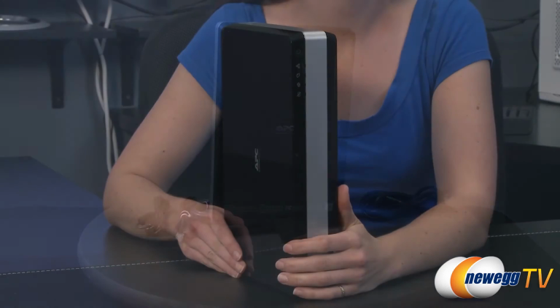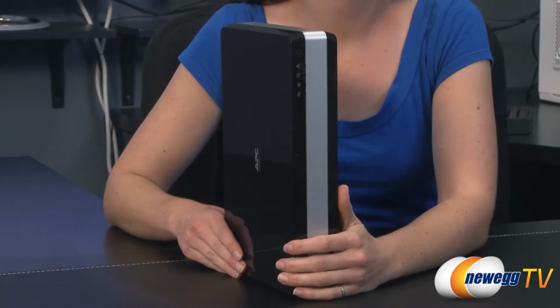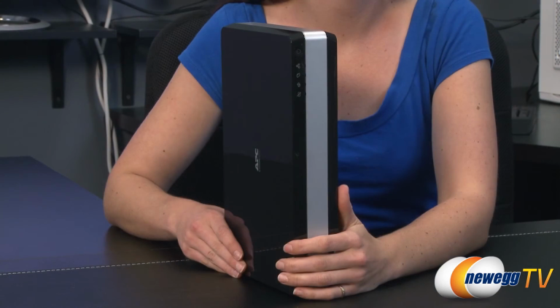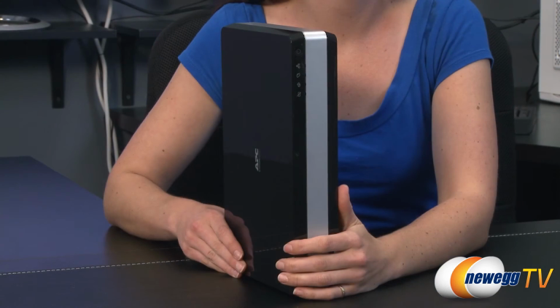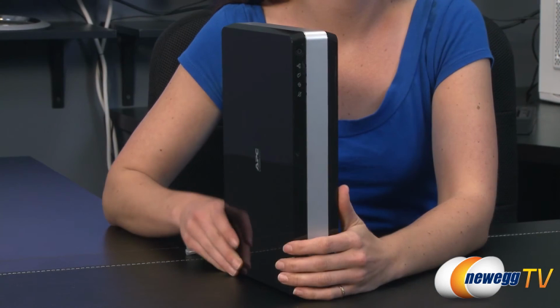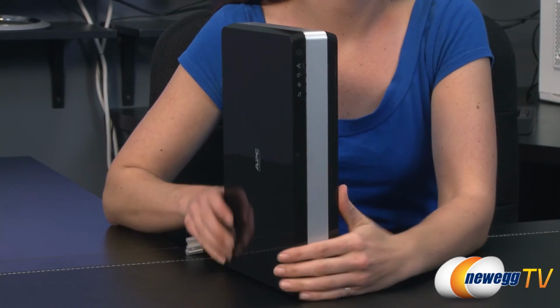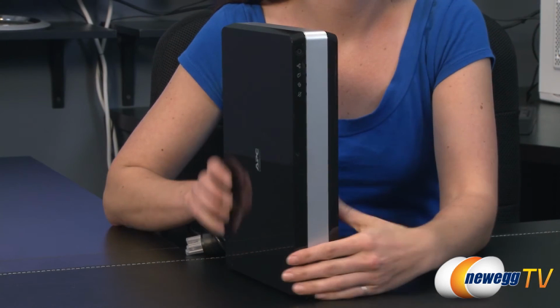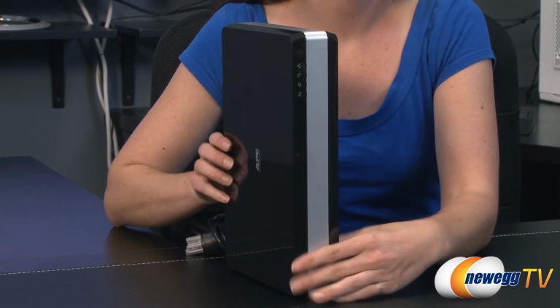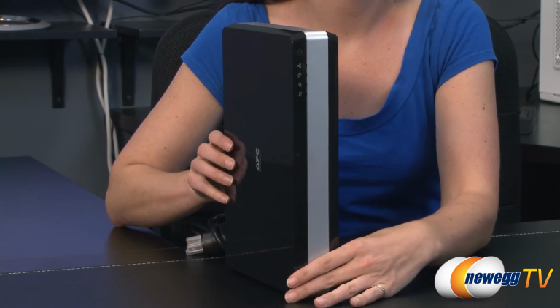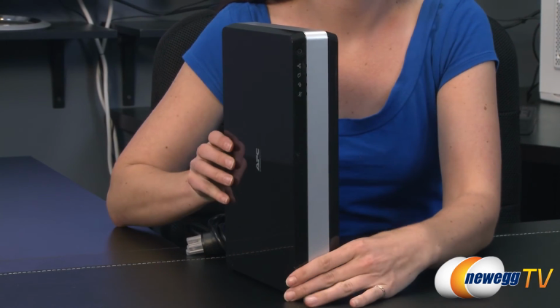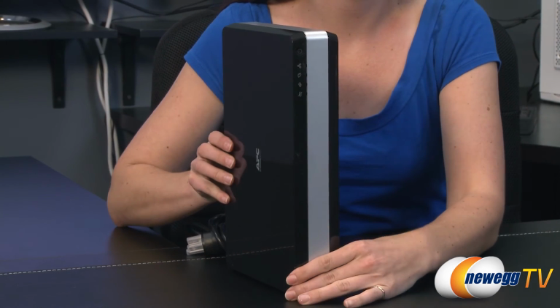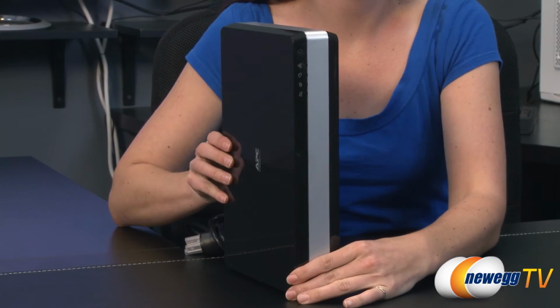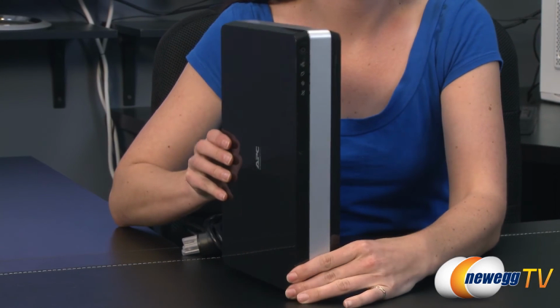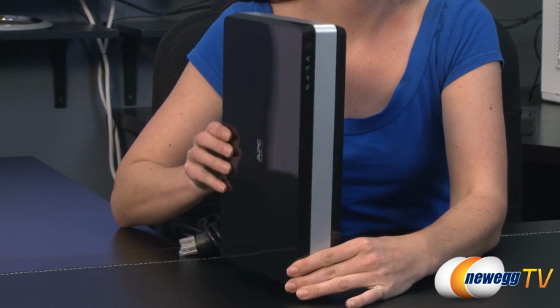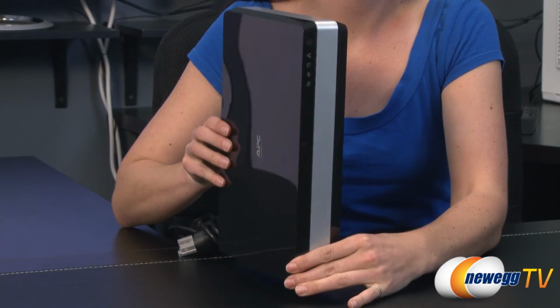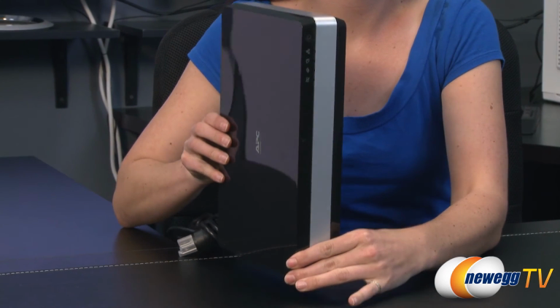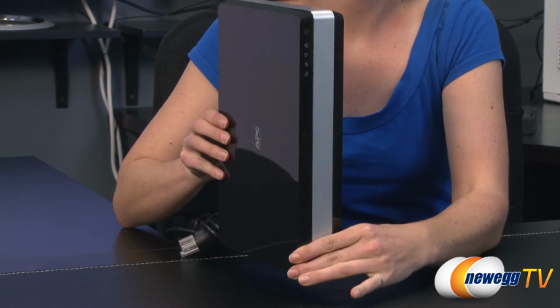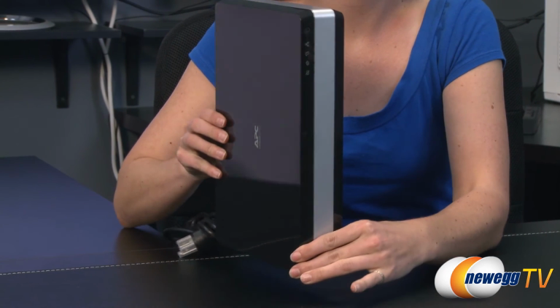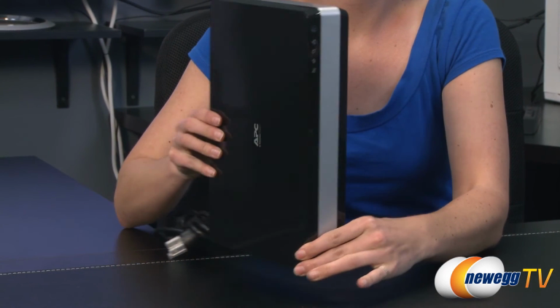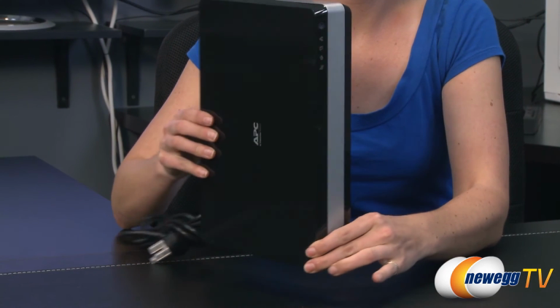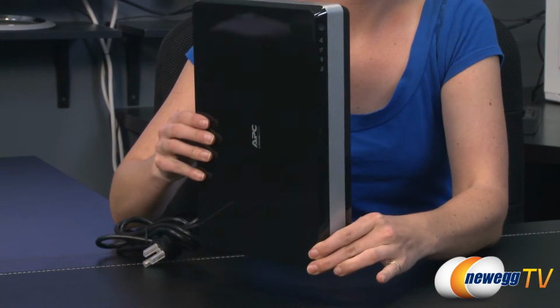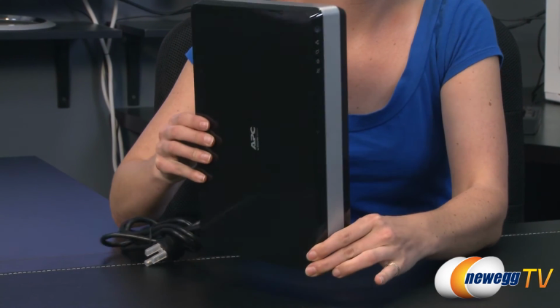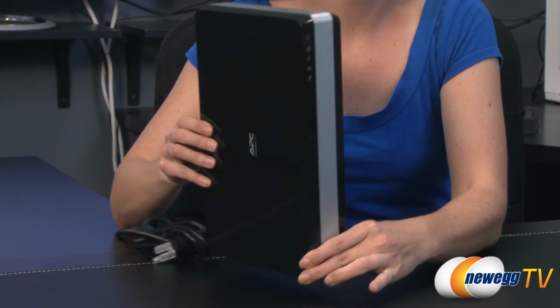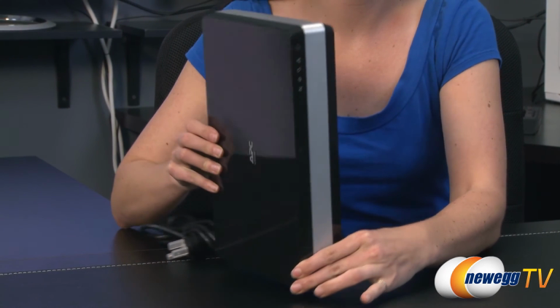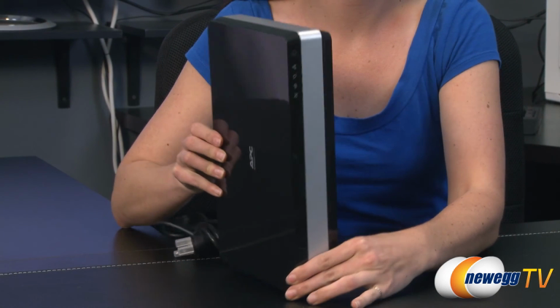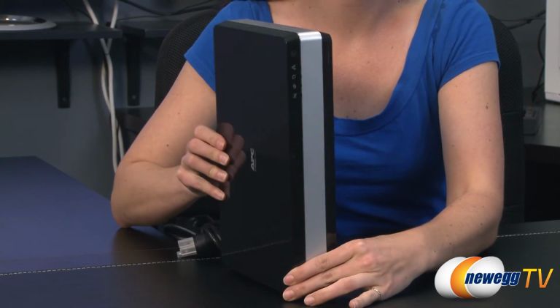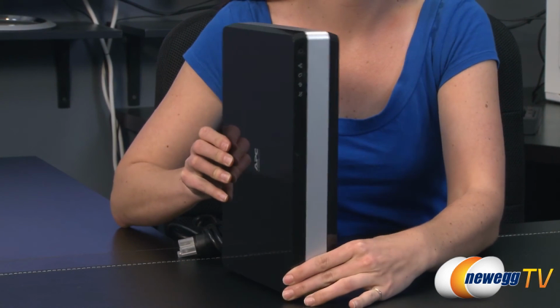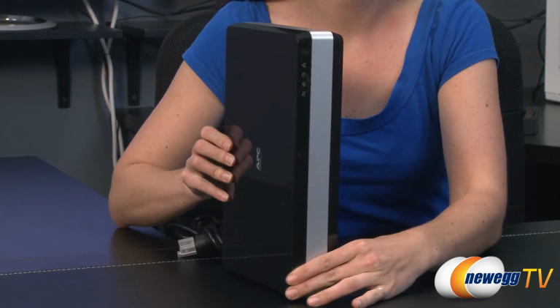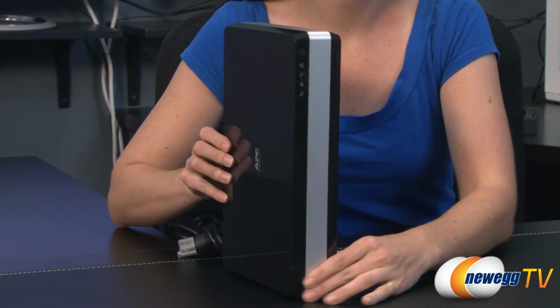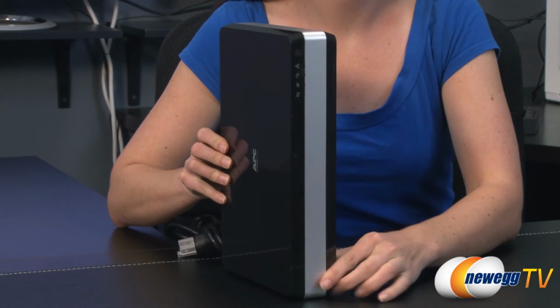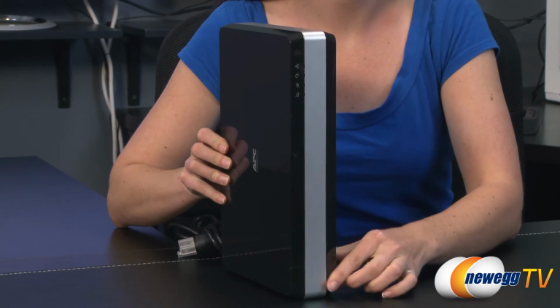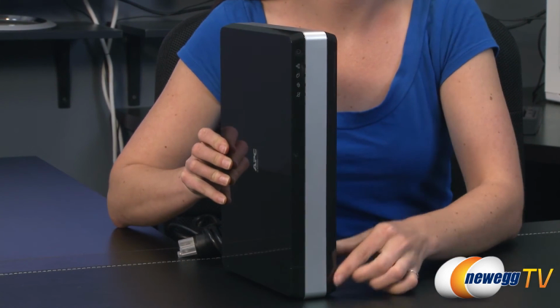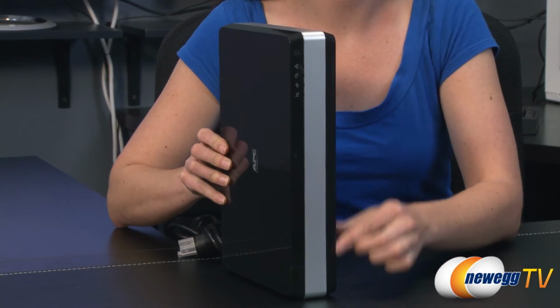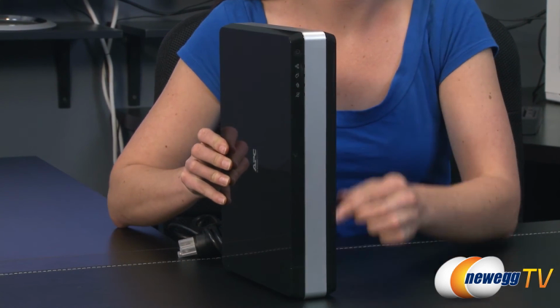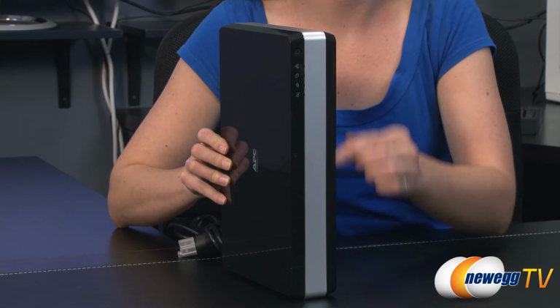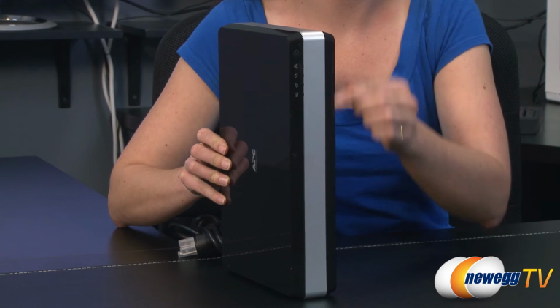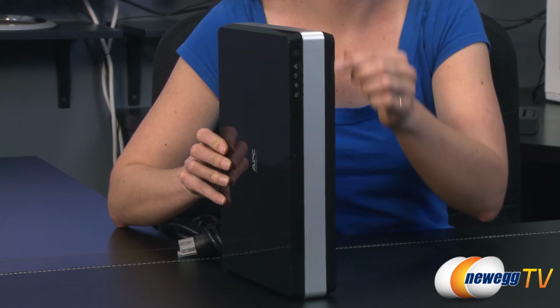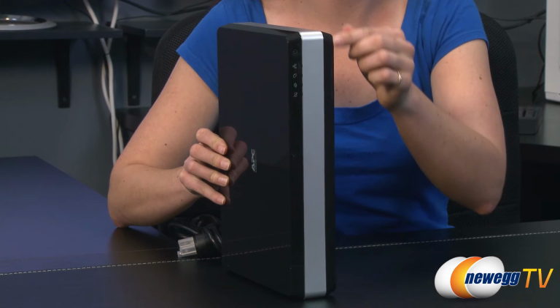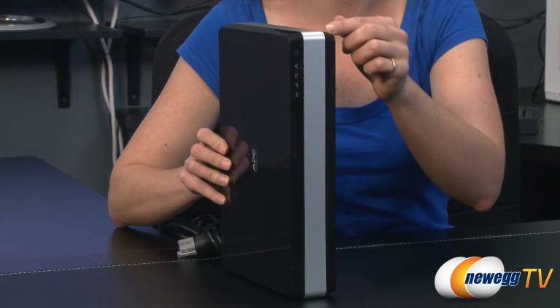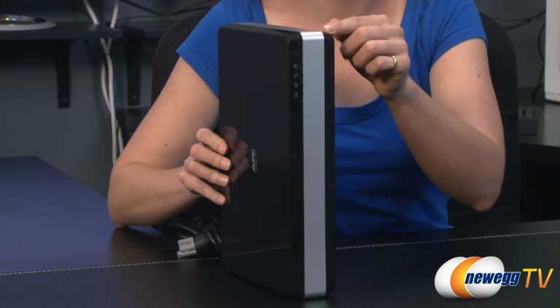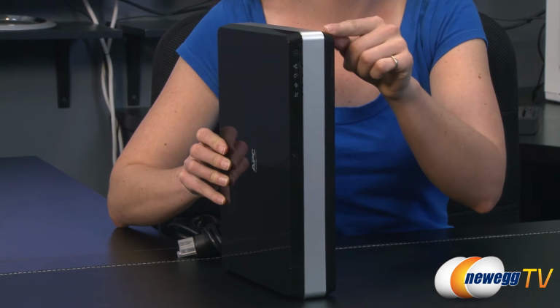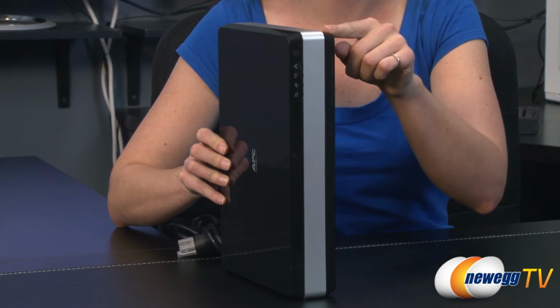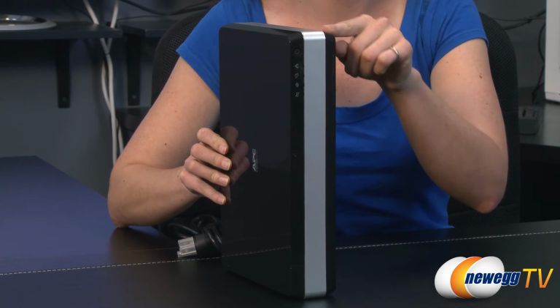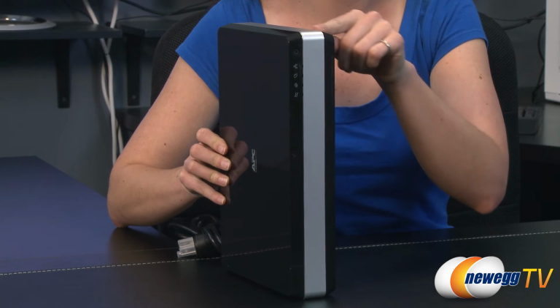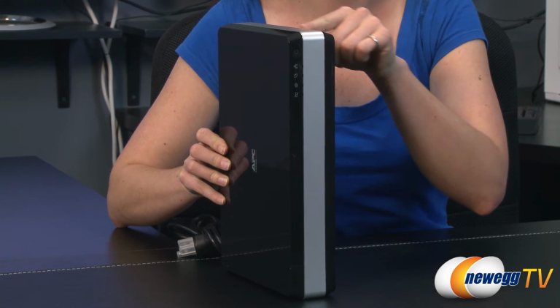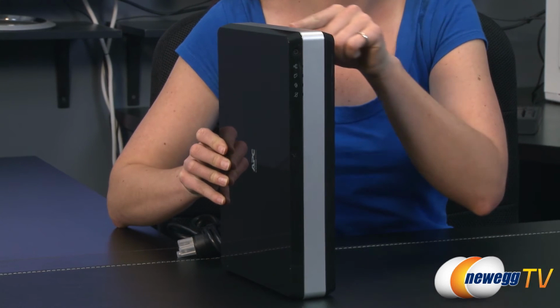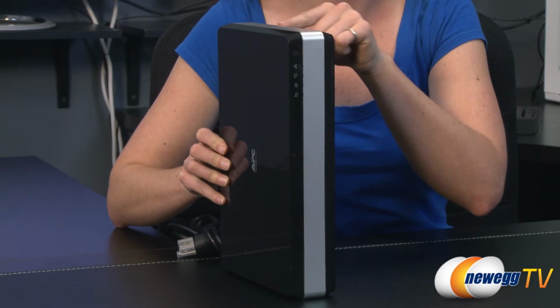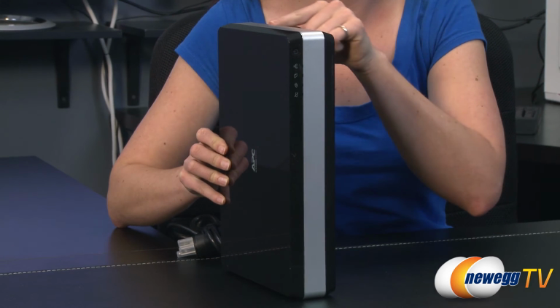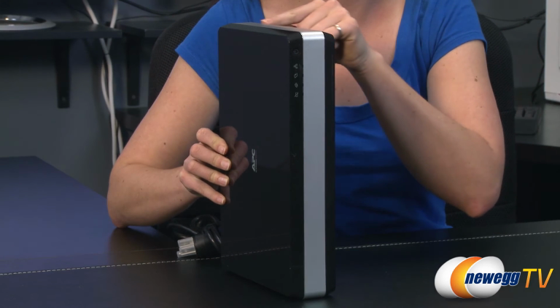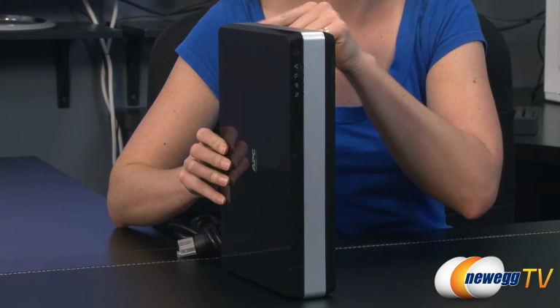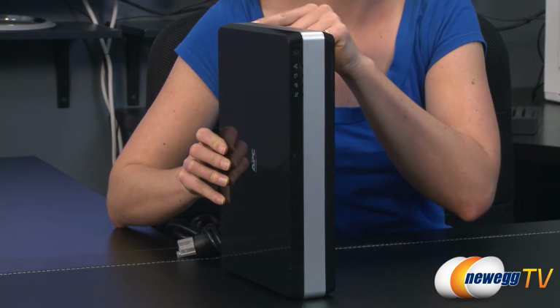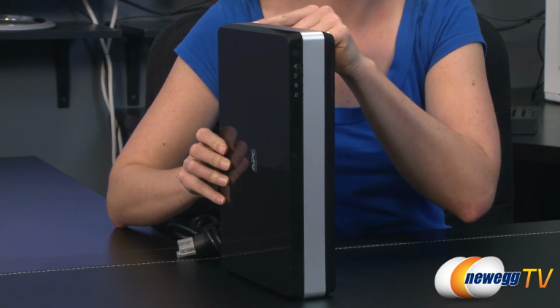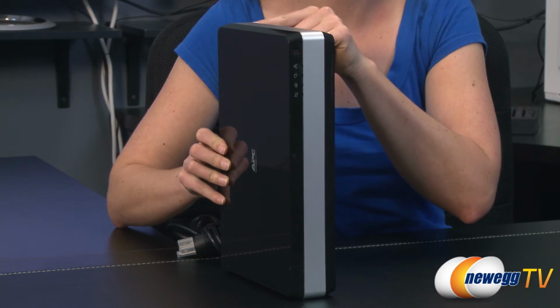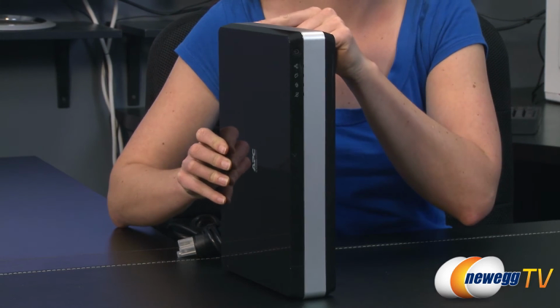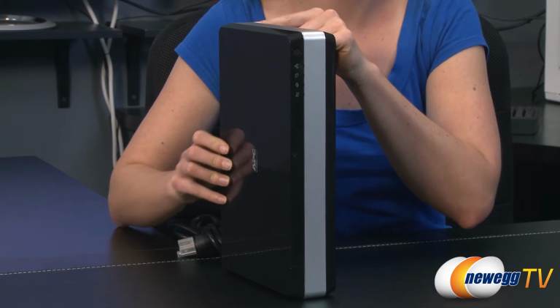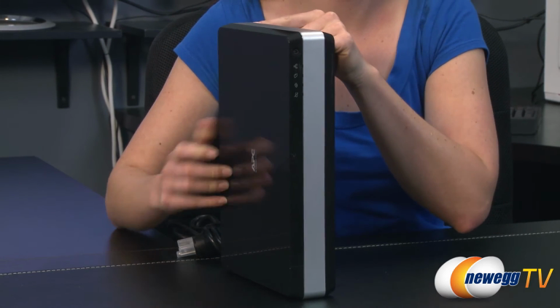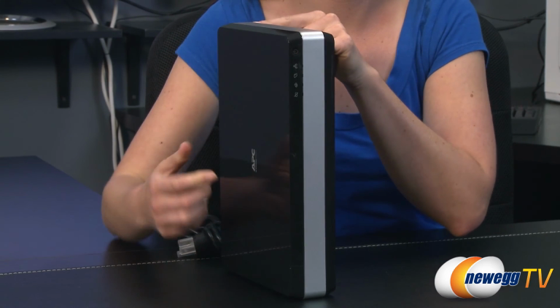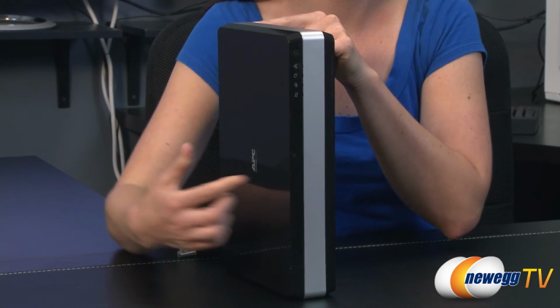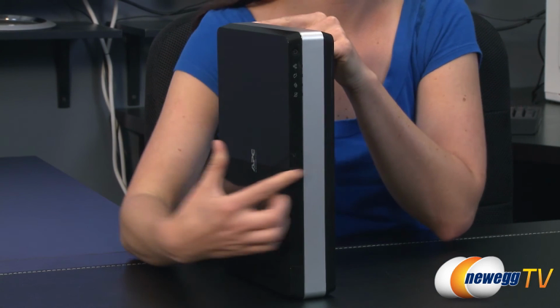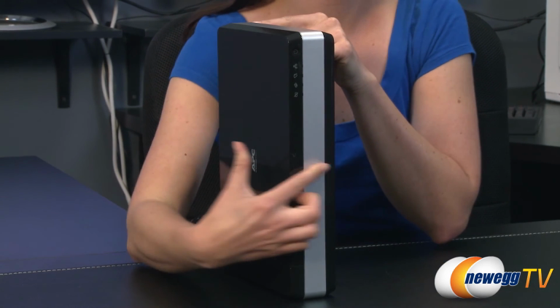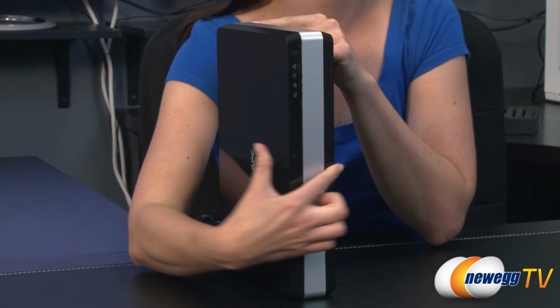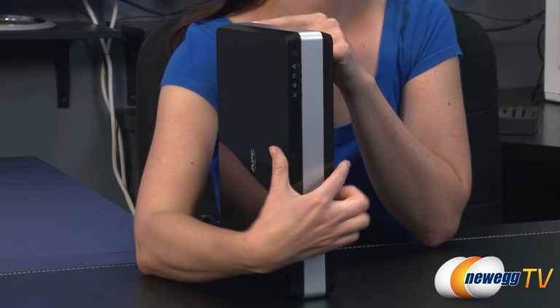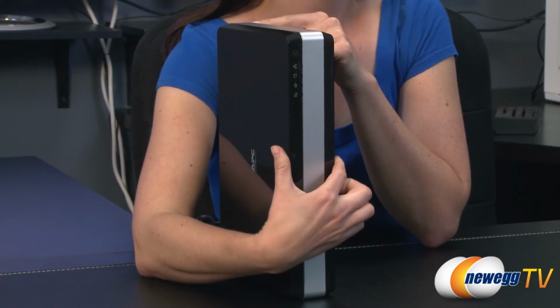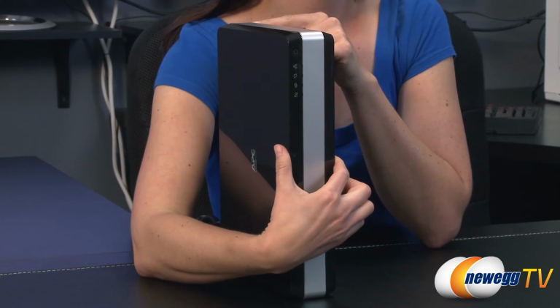Weighing nearly 5 pounds, it is 11.4 inches tall, 7.5 inches deep, and 2 inches thick.